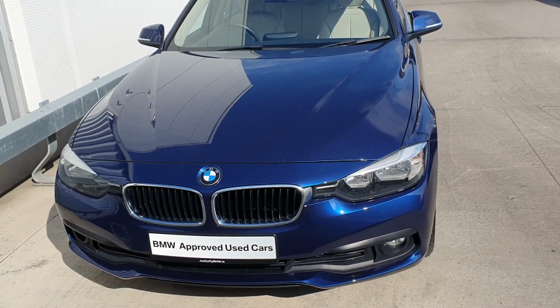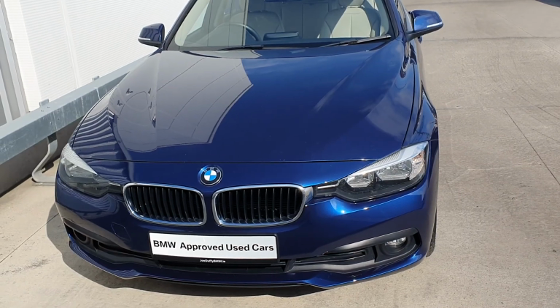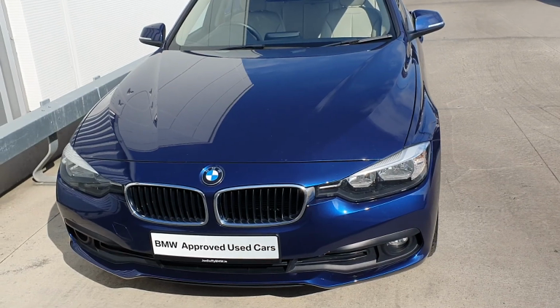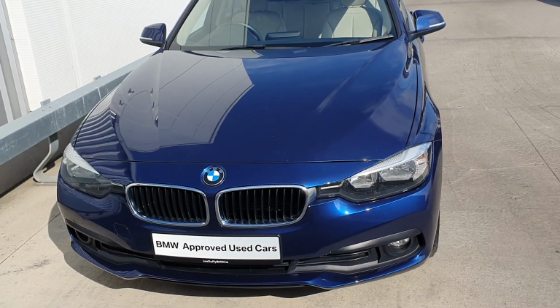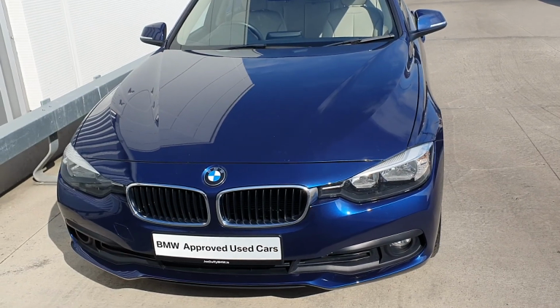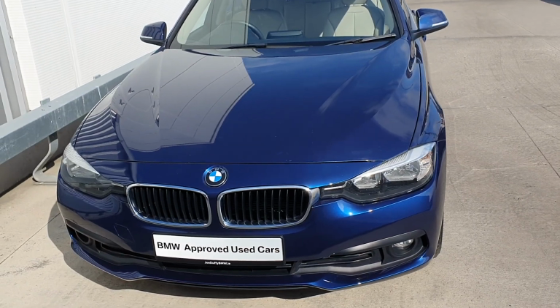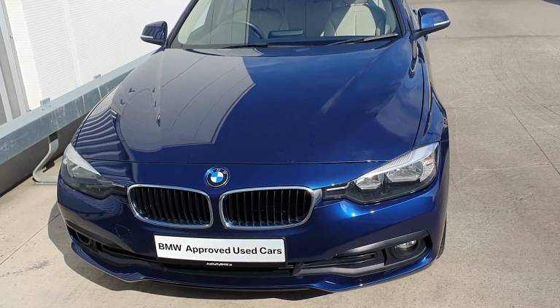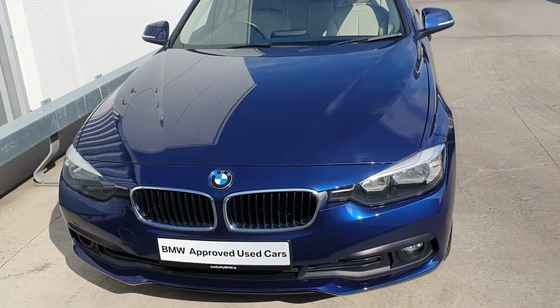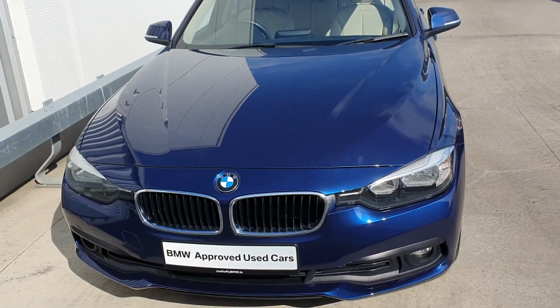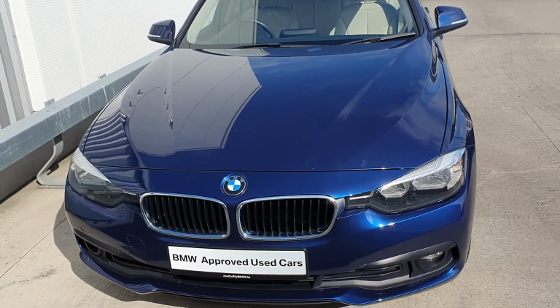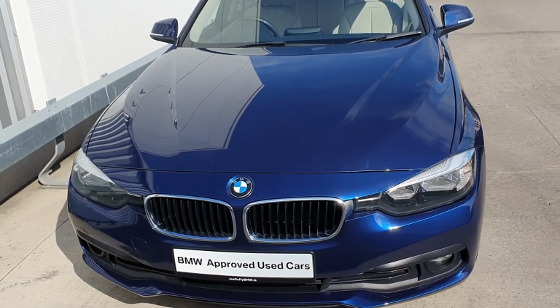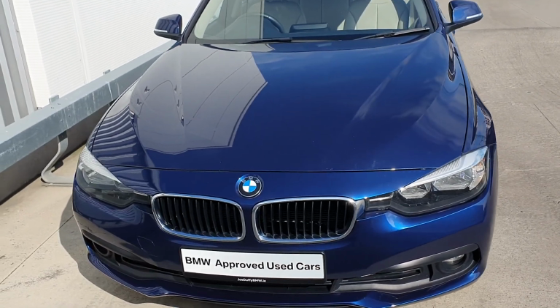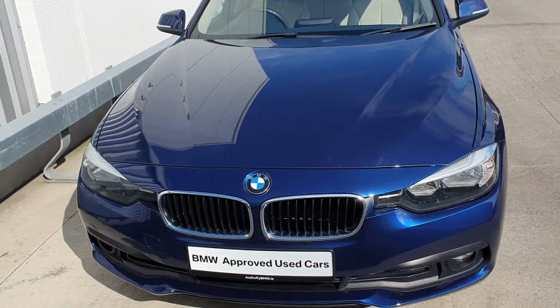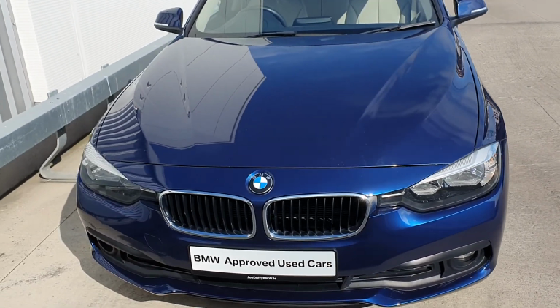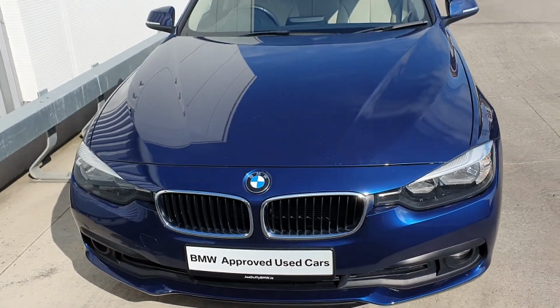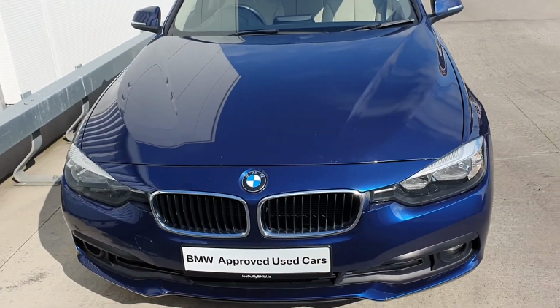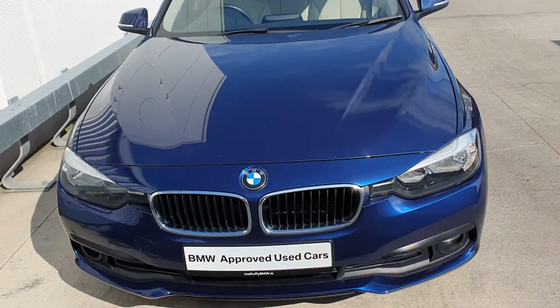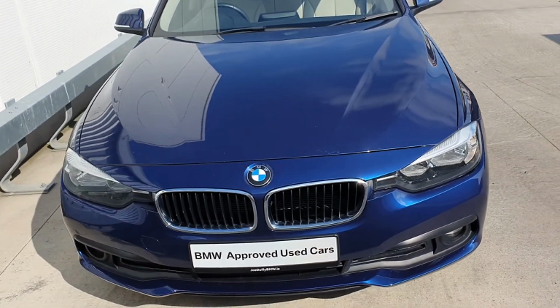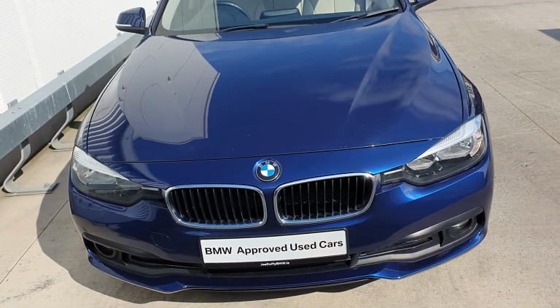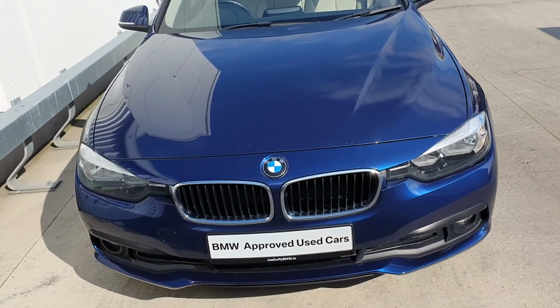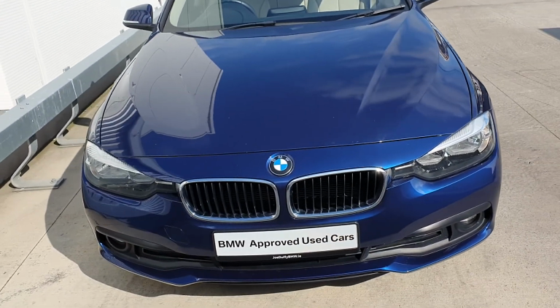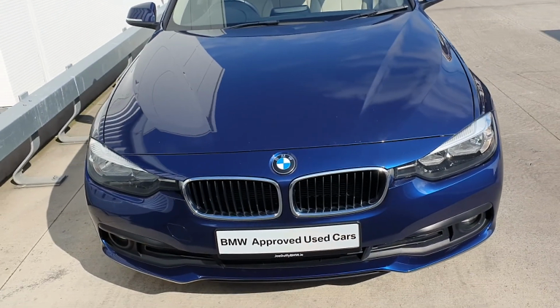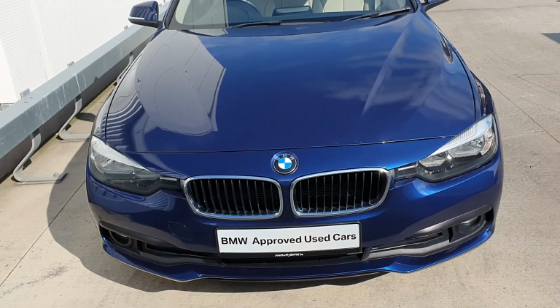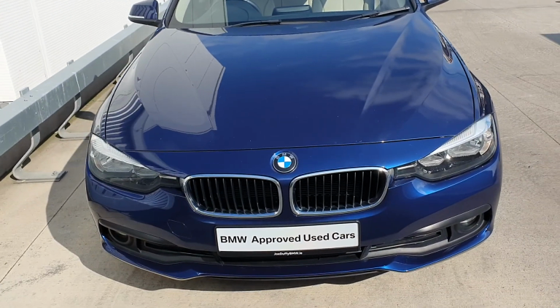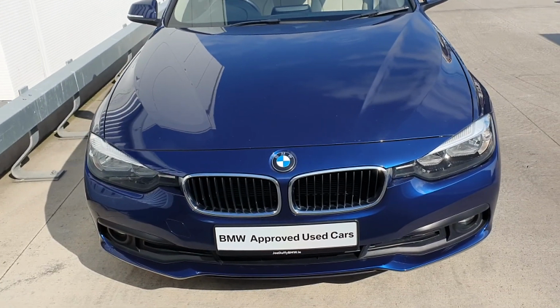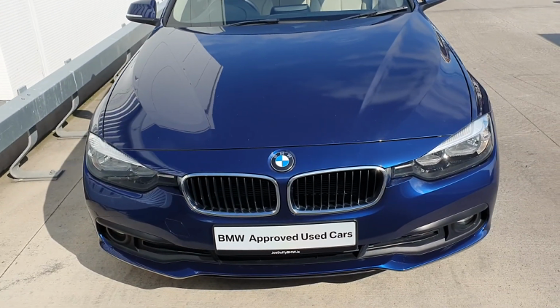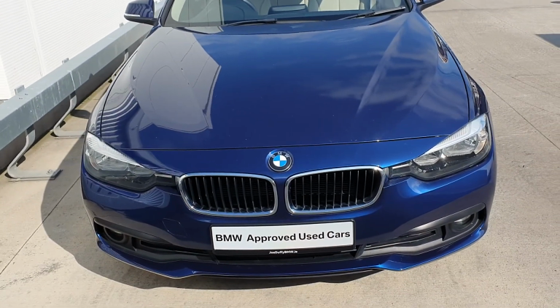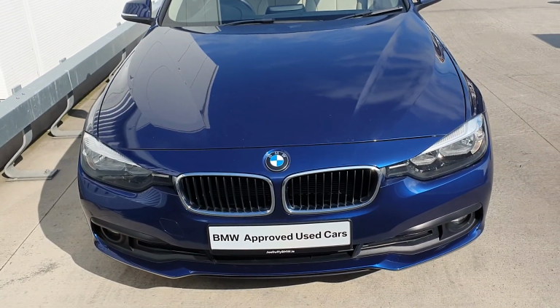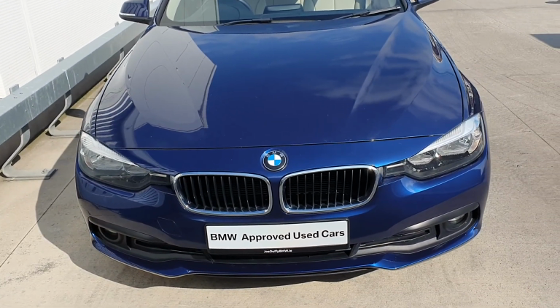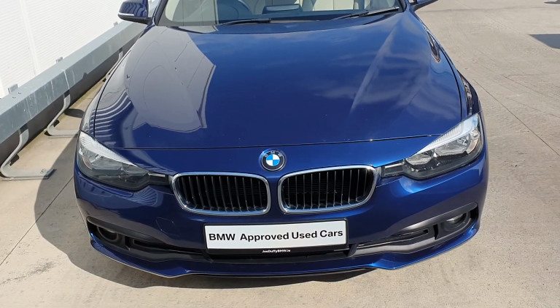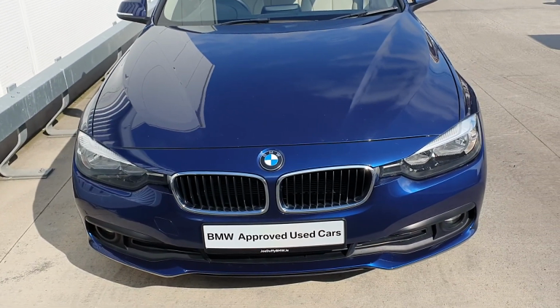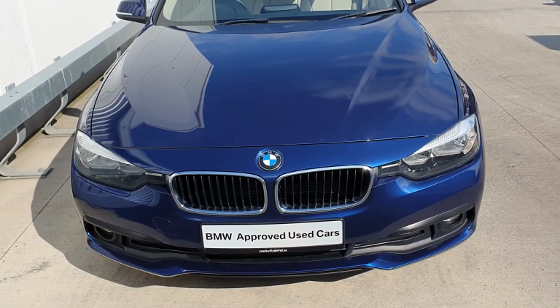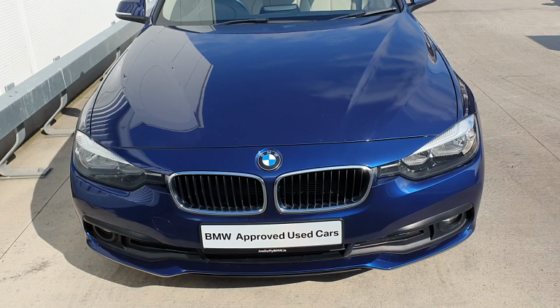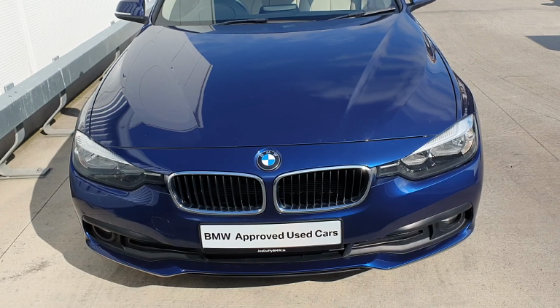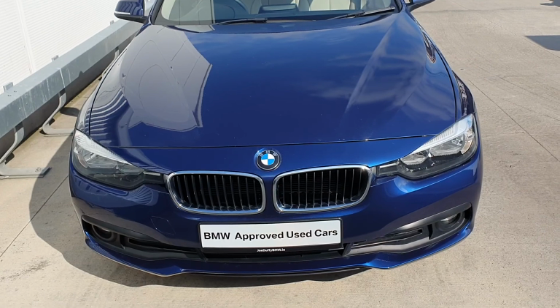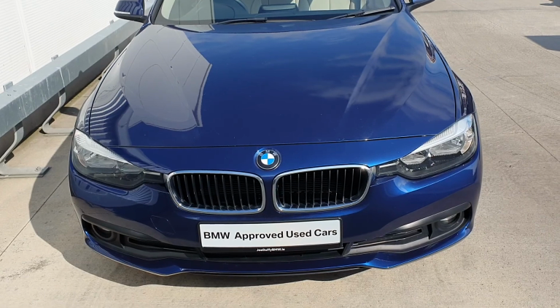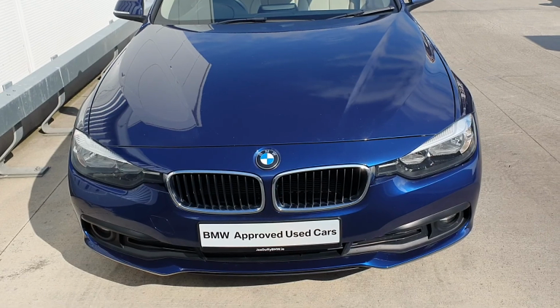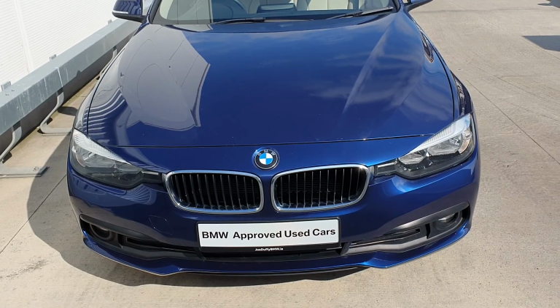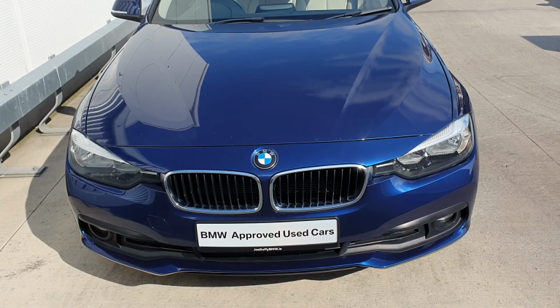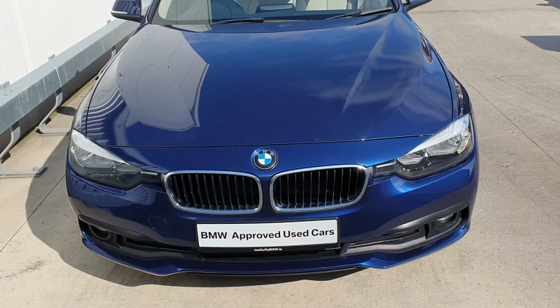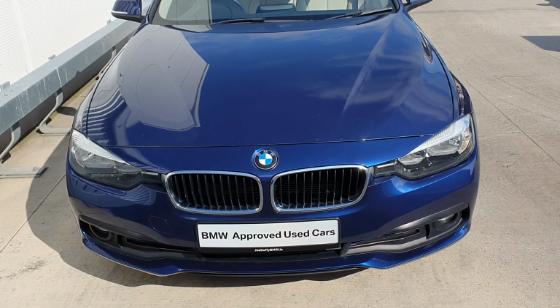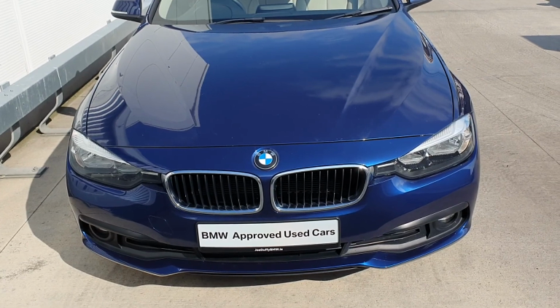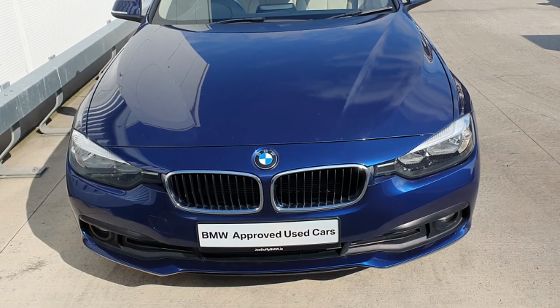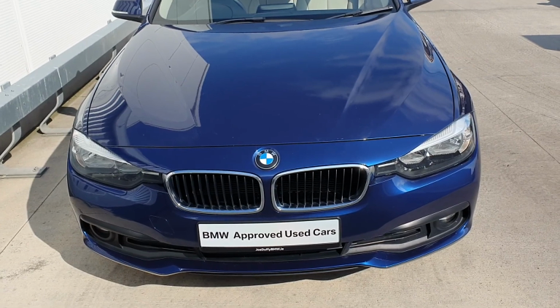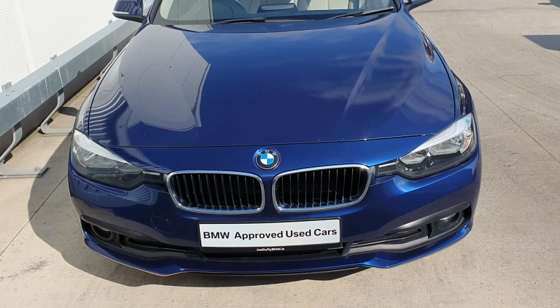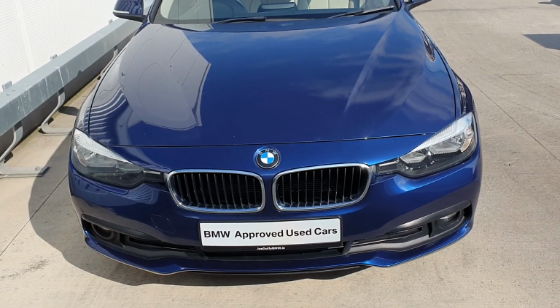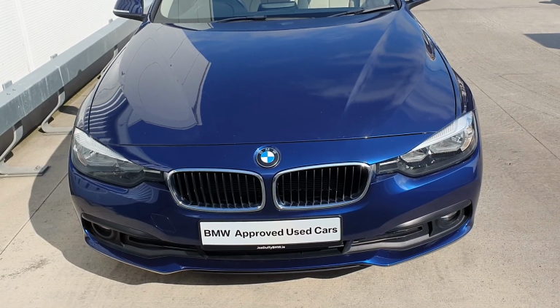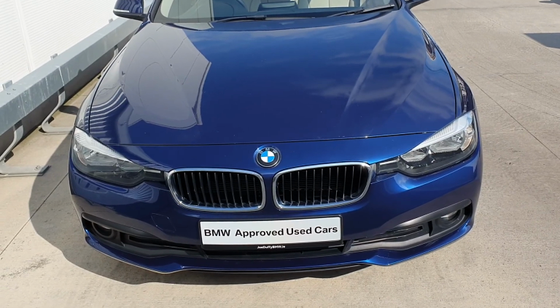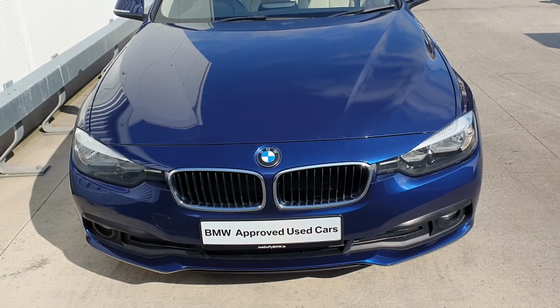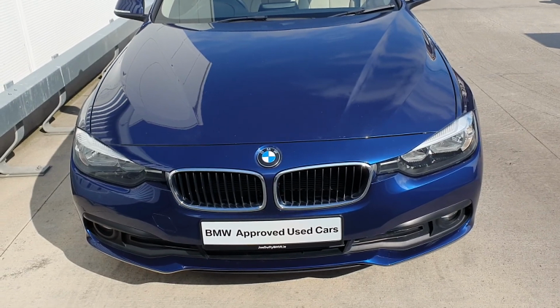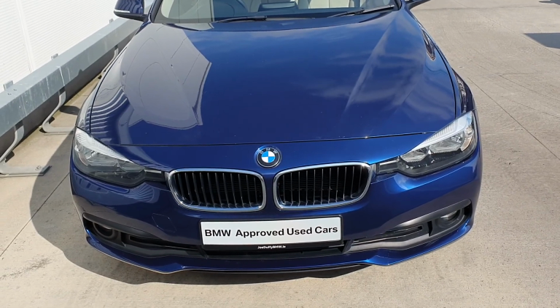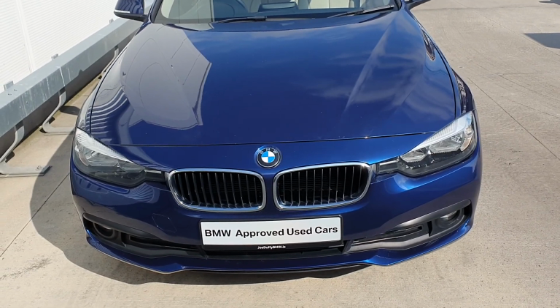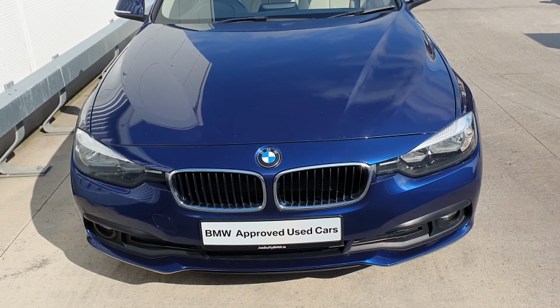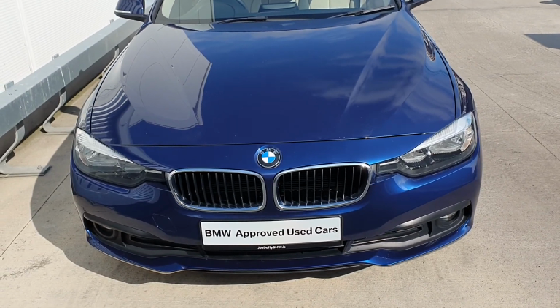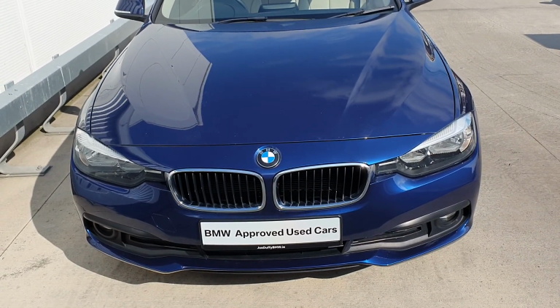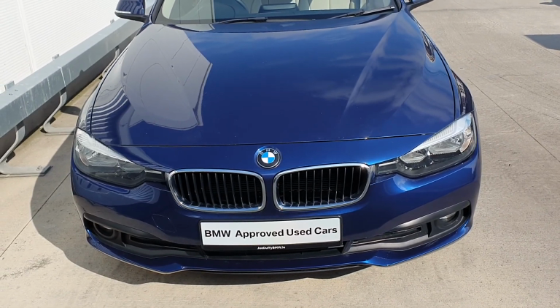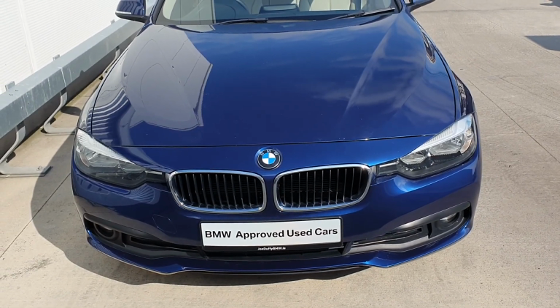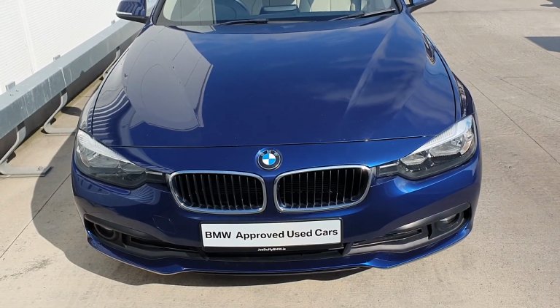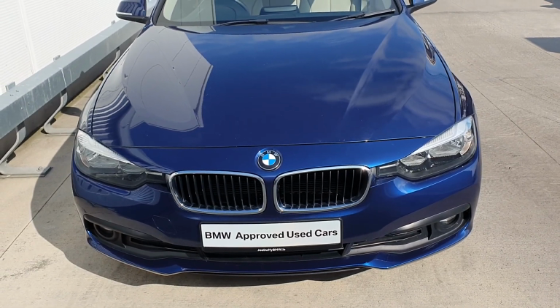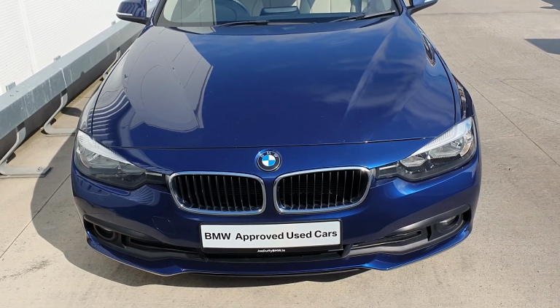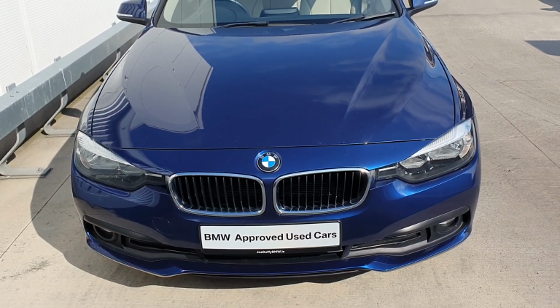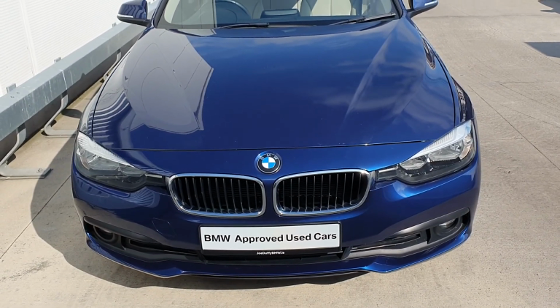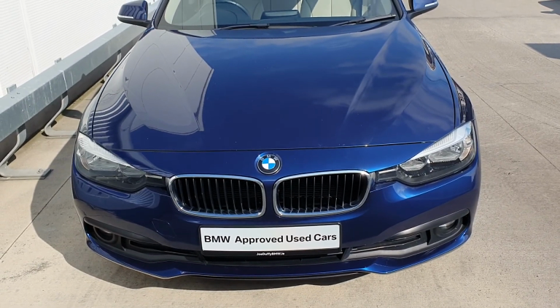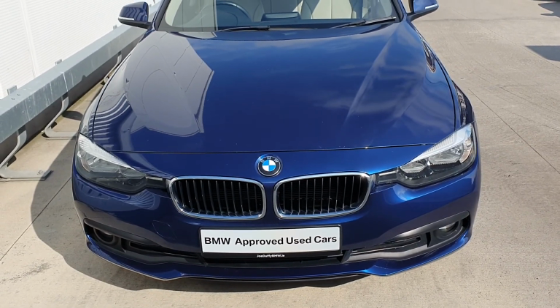Hello and welcome to Jota for BMW, where I'll give you a short presentation of the newest addition to our approved used car range — a 2016 316d SE.